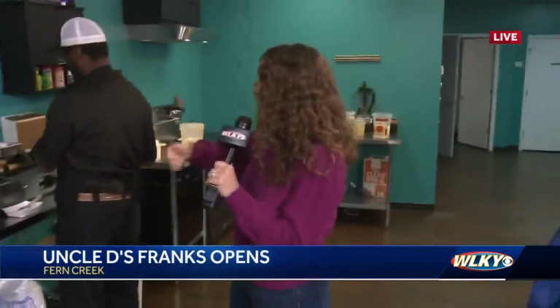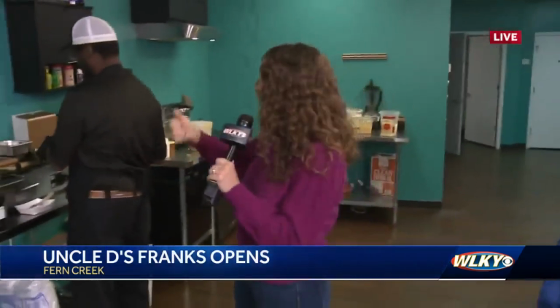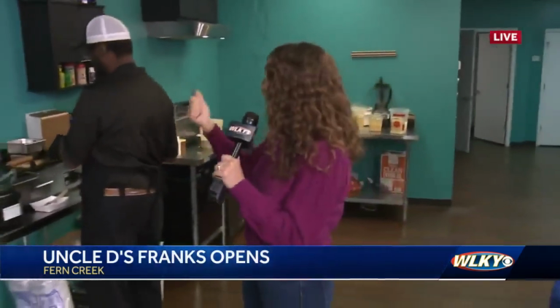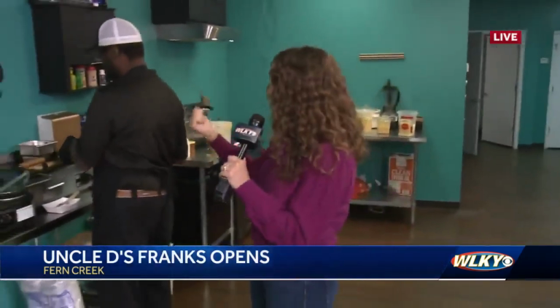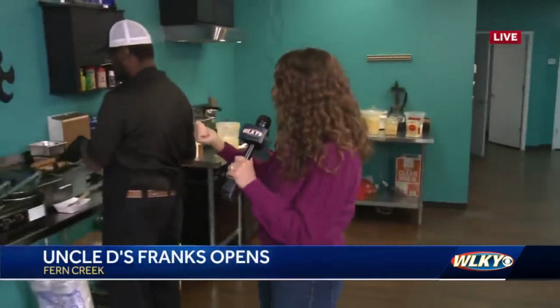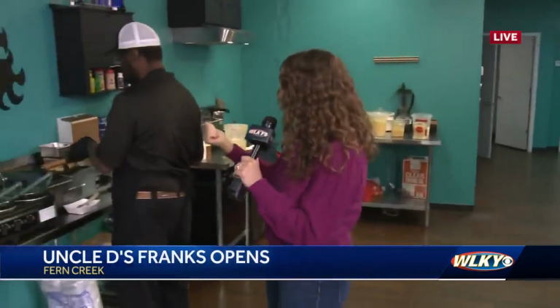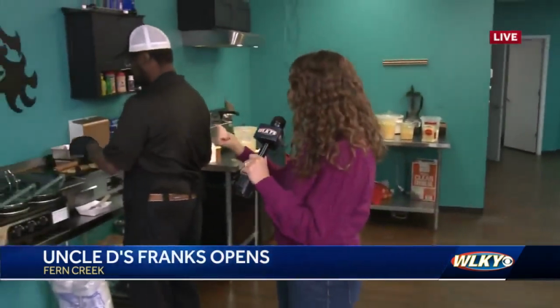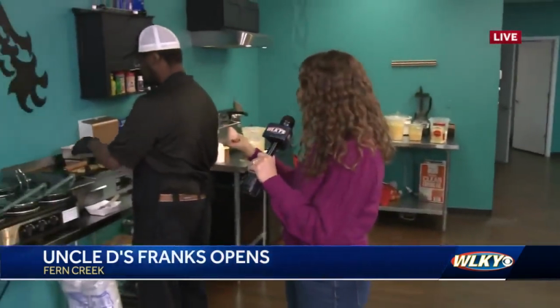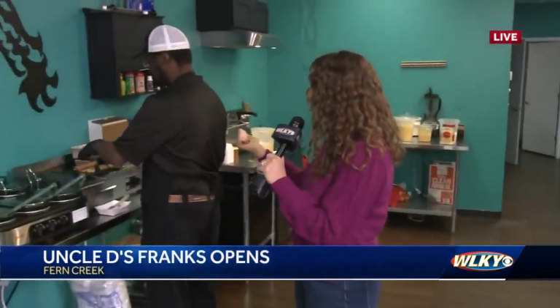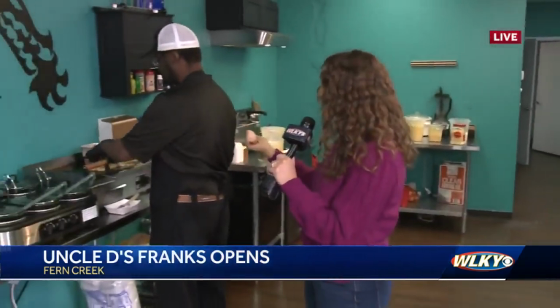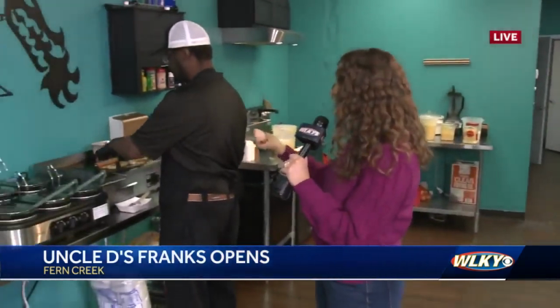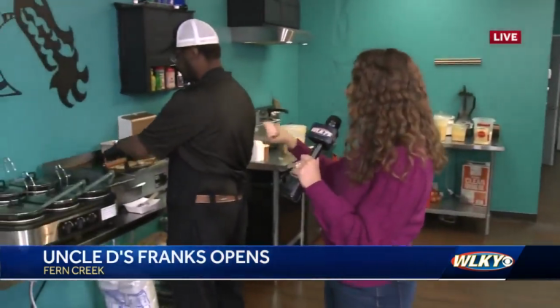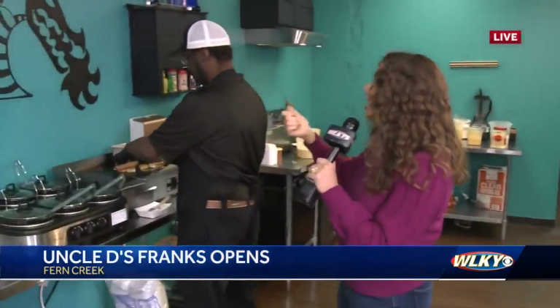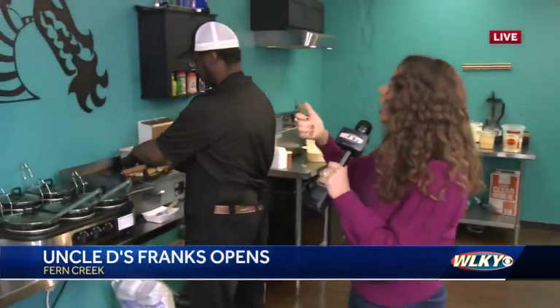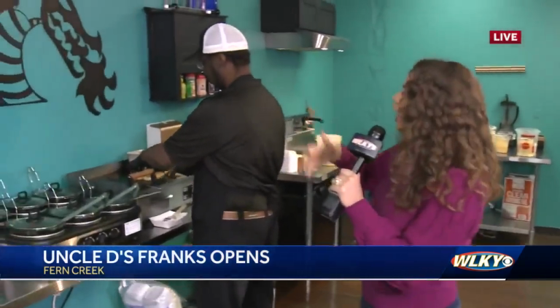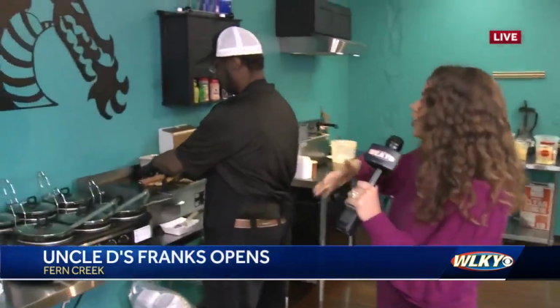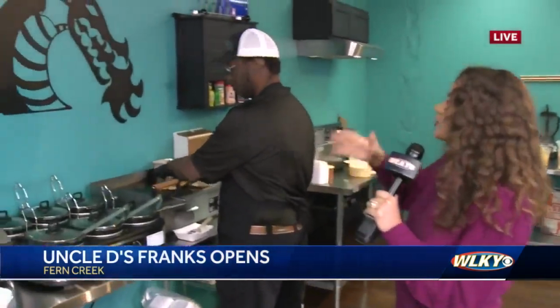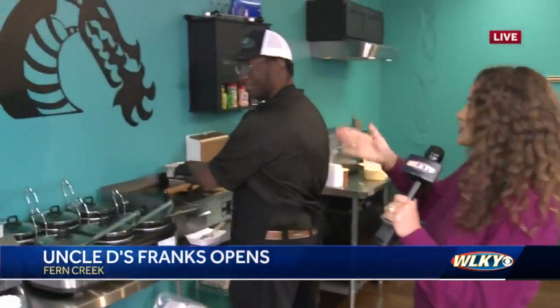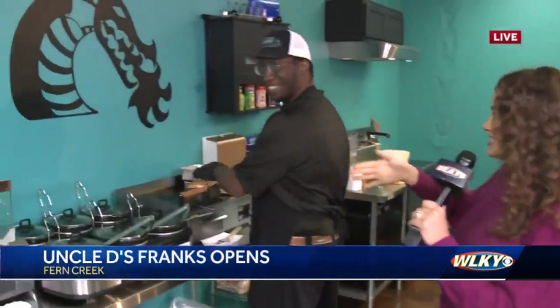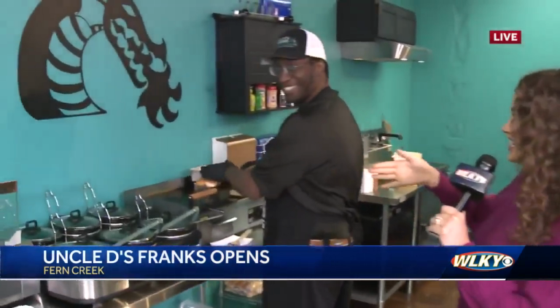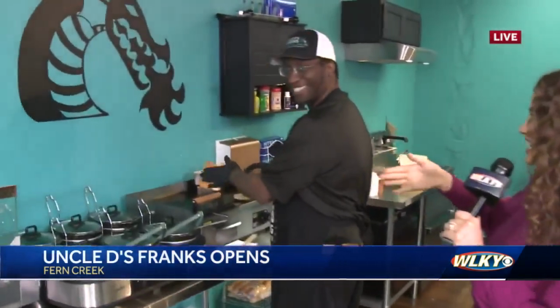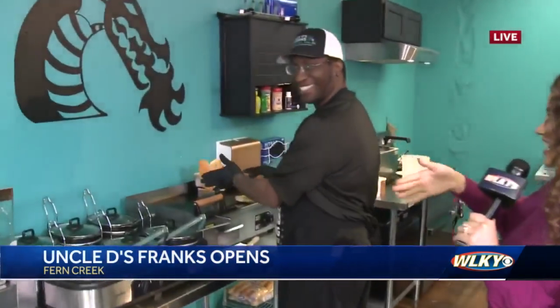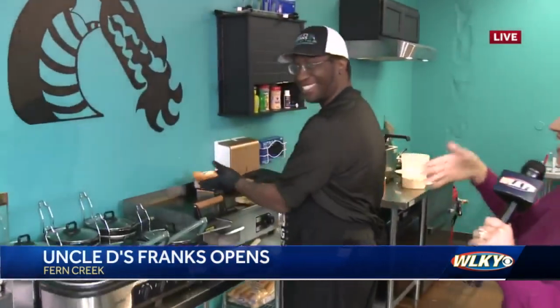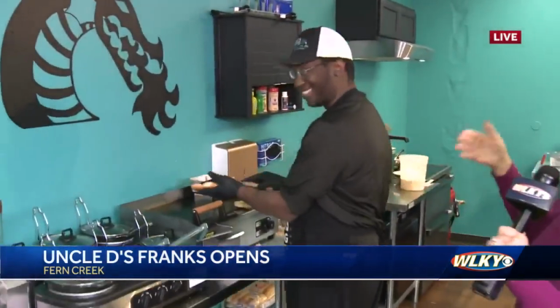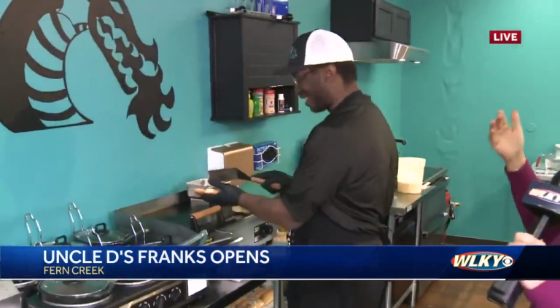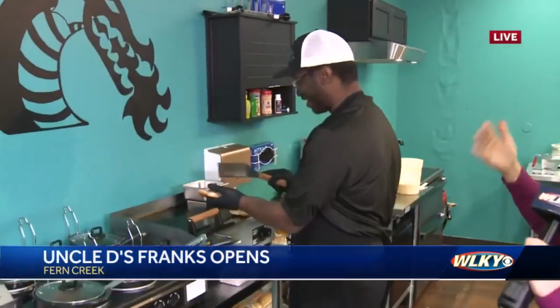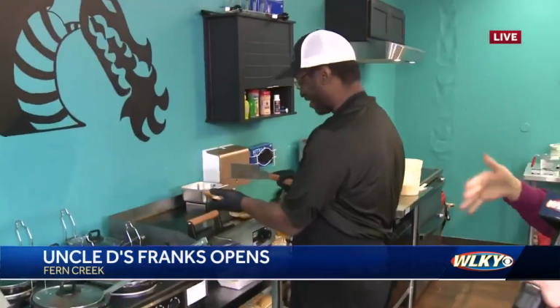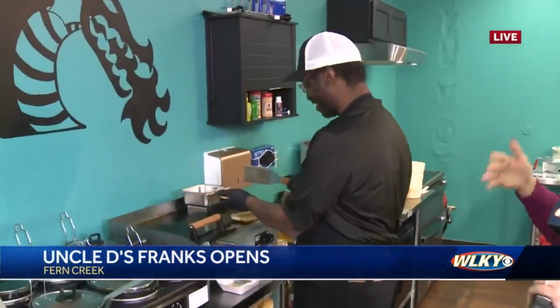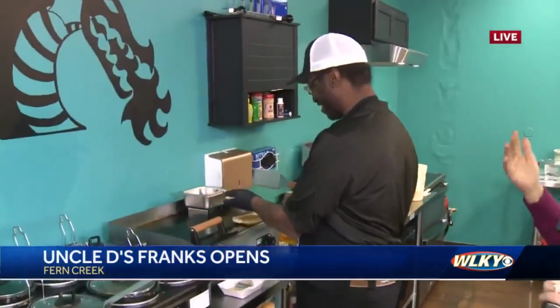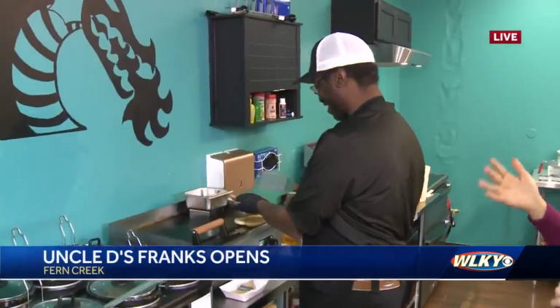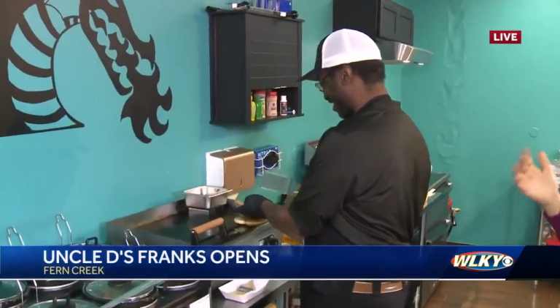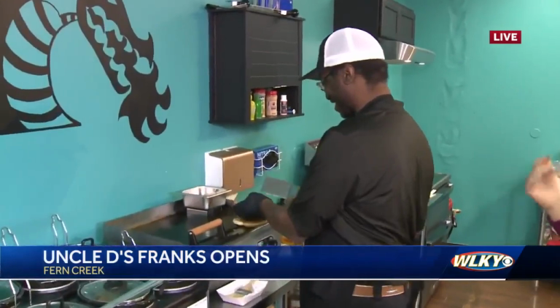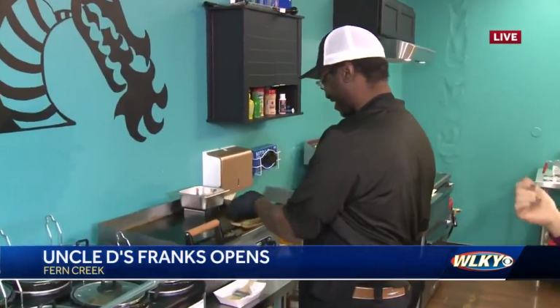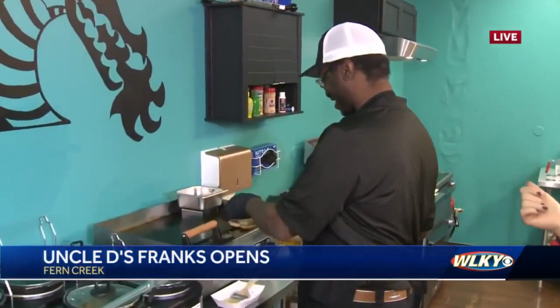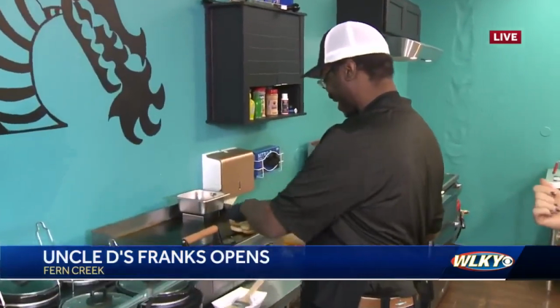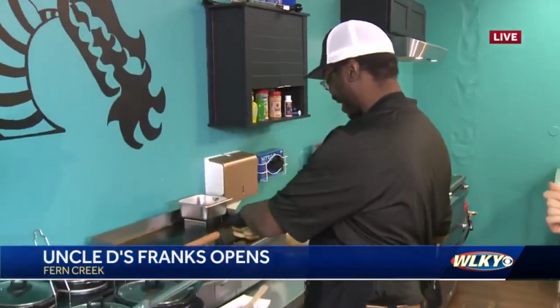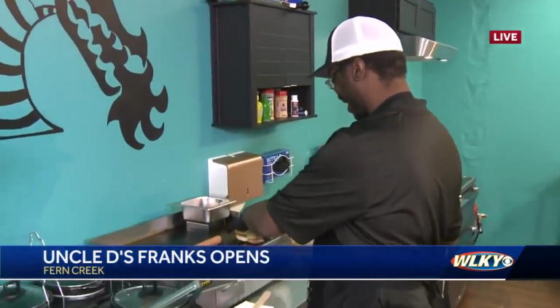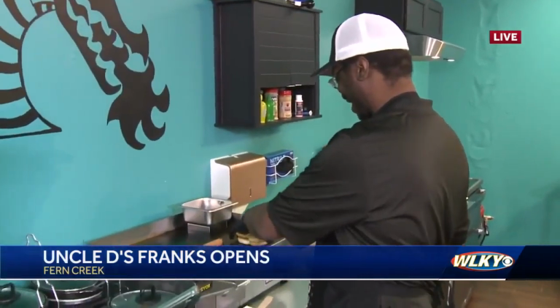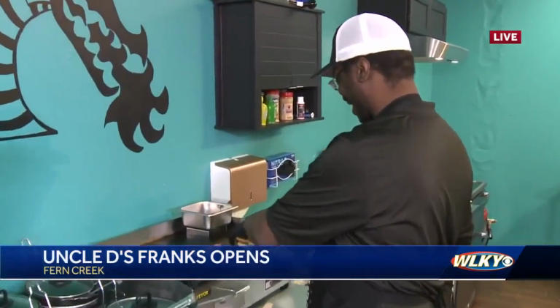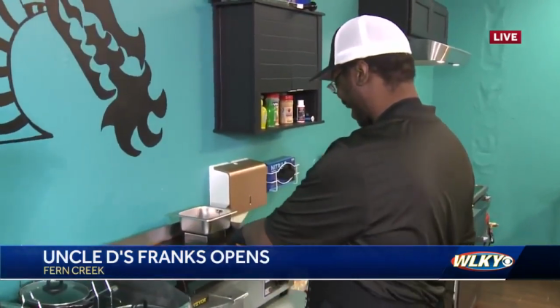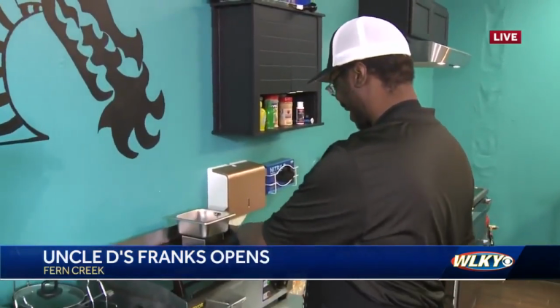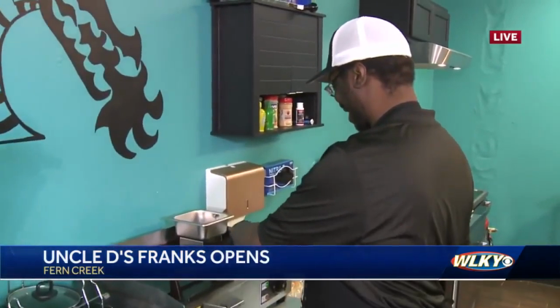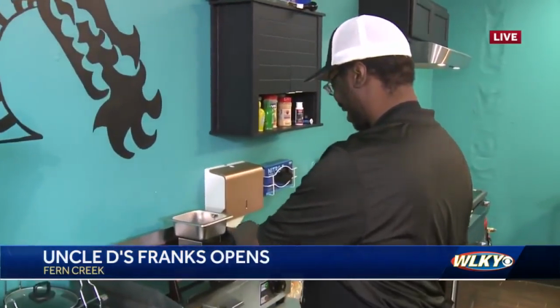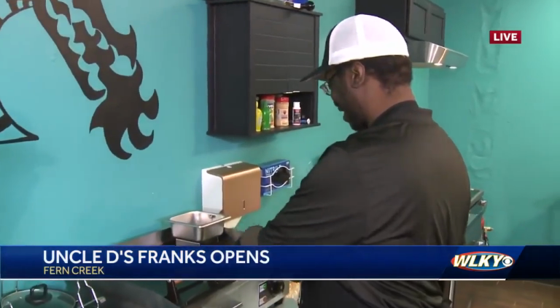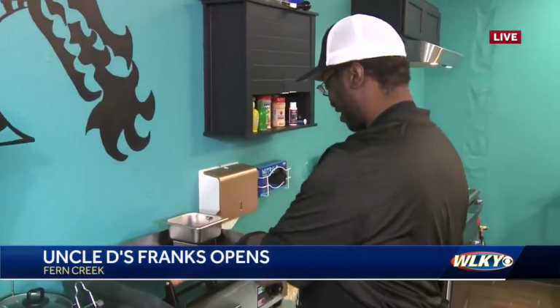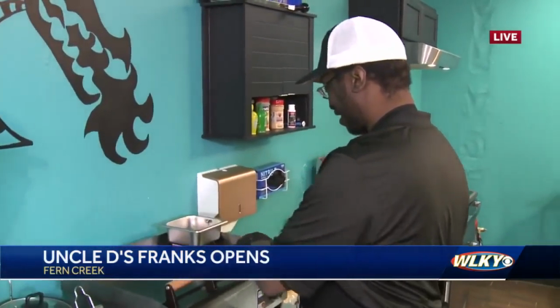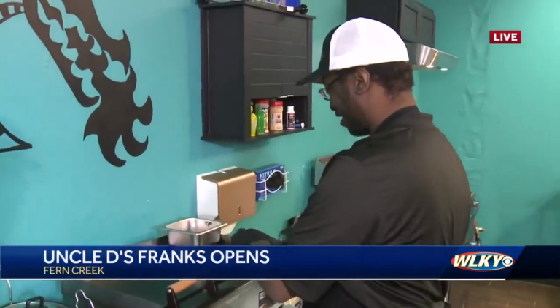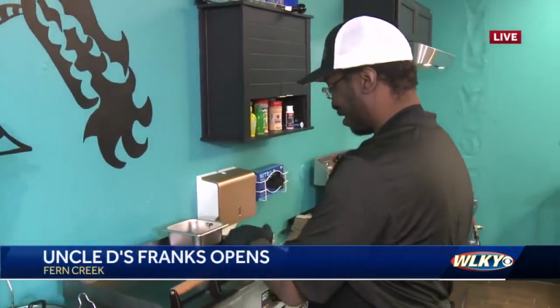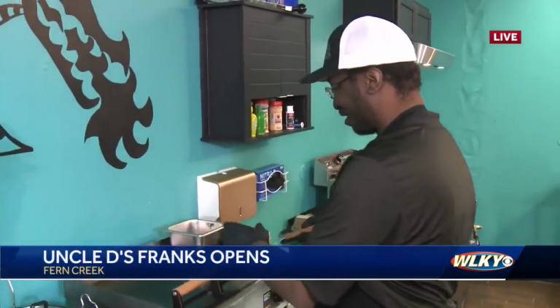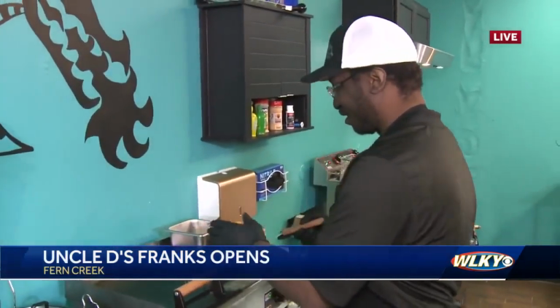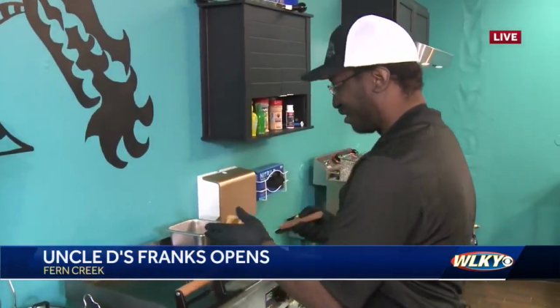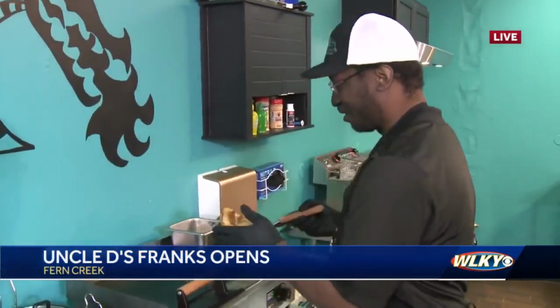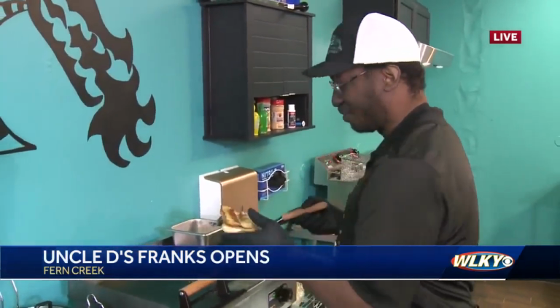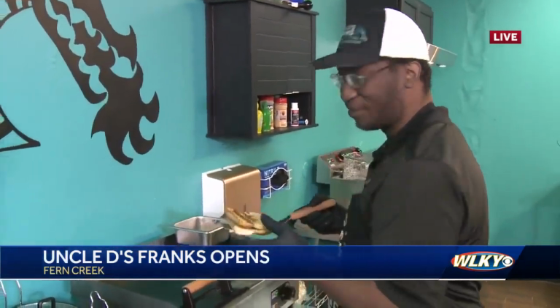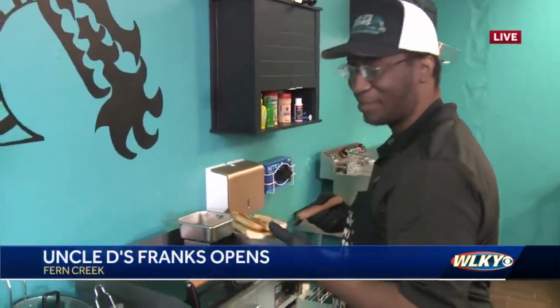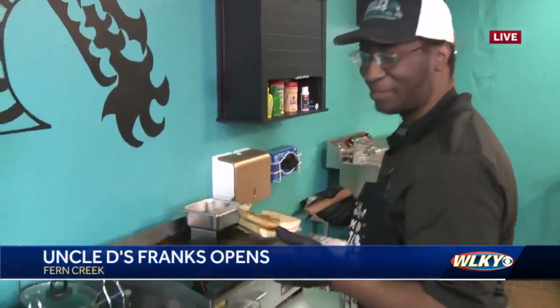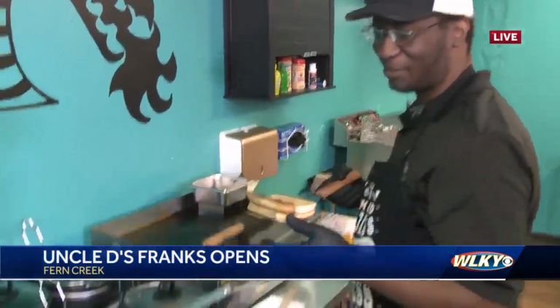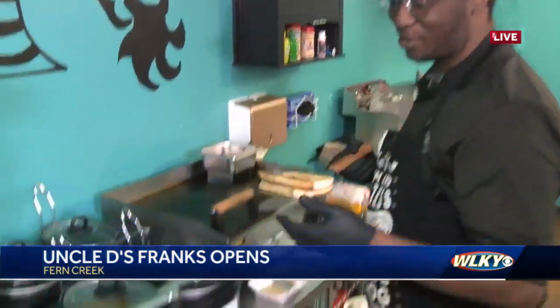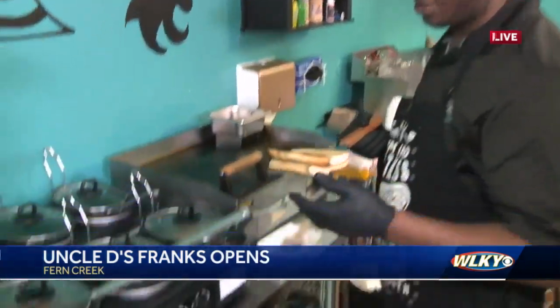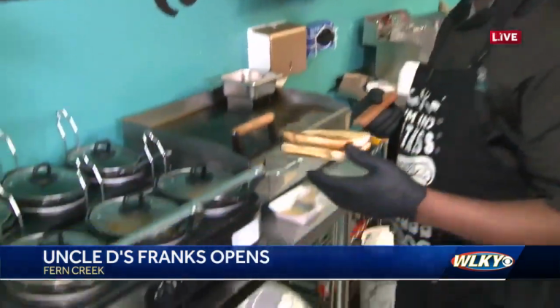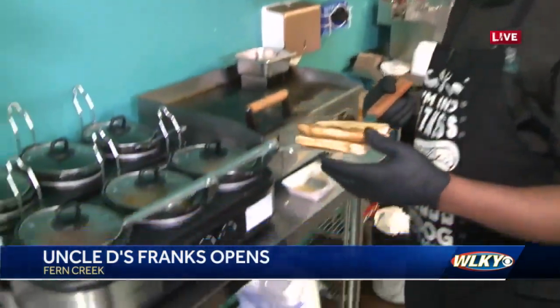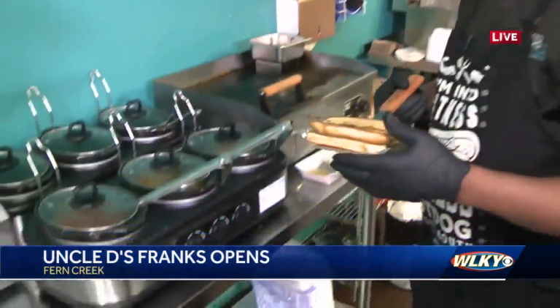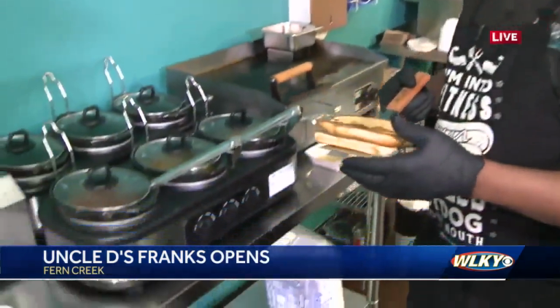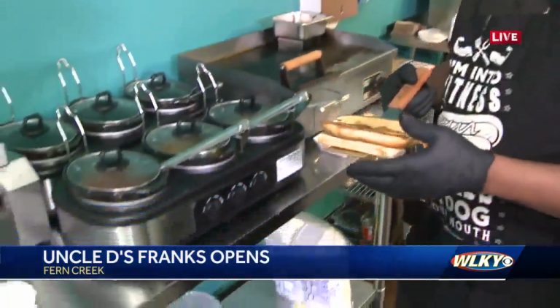We have Dietrich over here. He's the Uncle D in Uncle D's Franks, and he's working on a couple things right now. What are you going to make for us here?